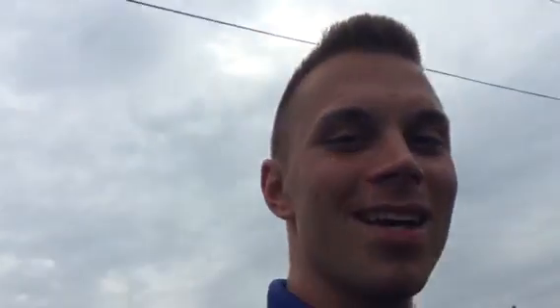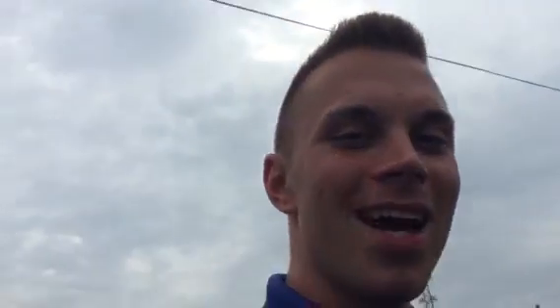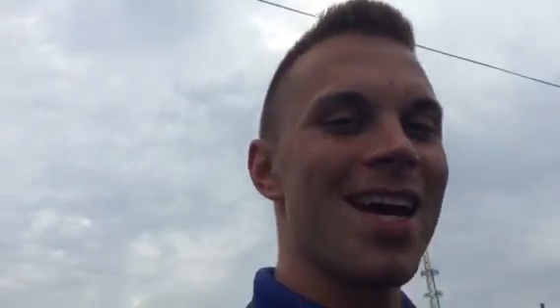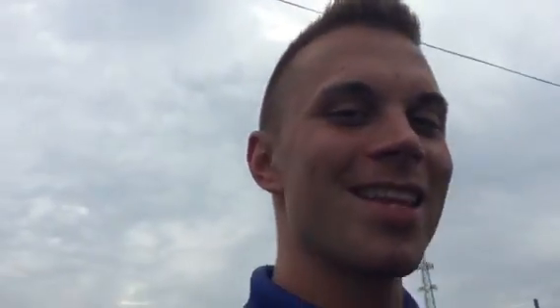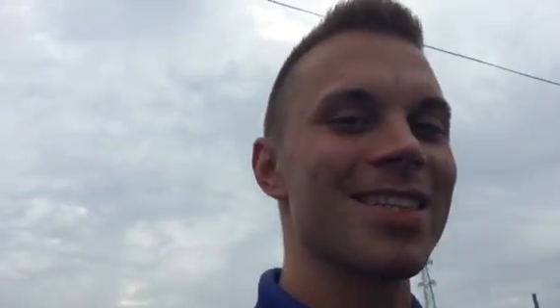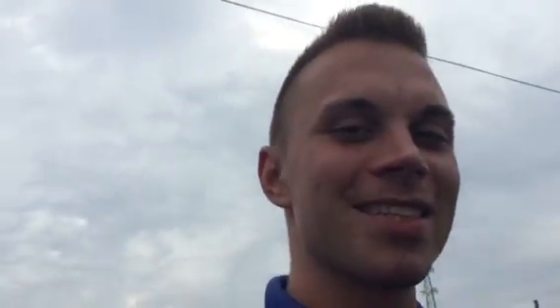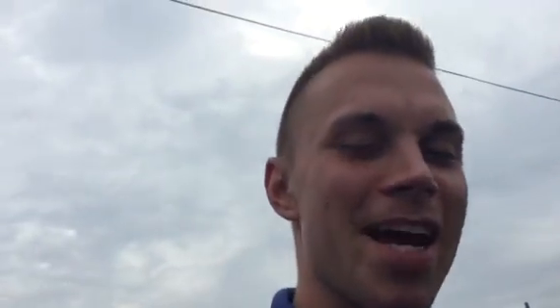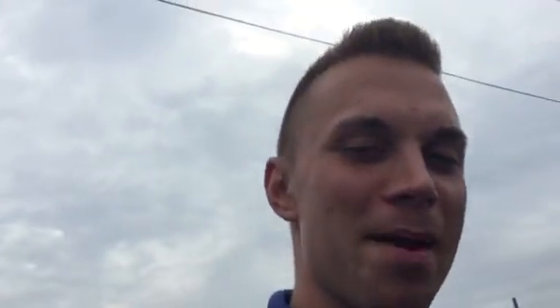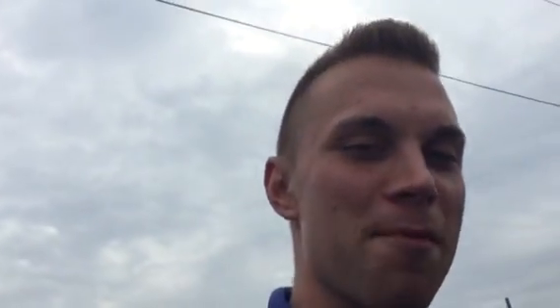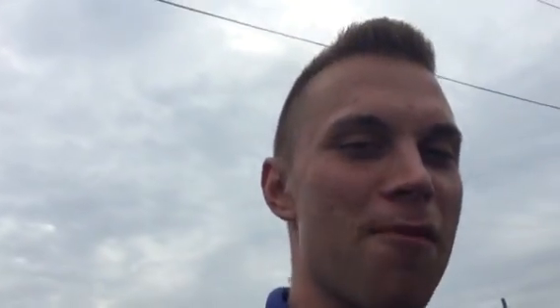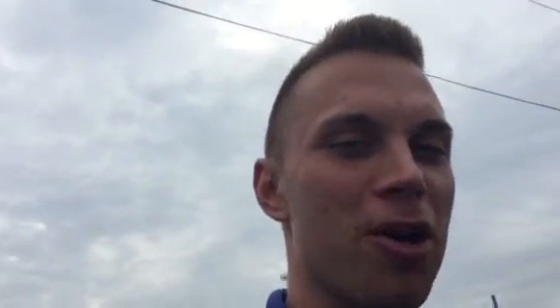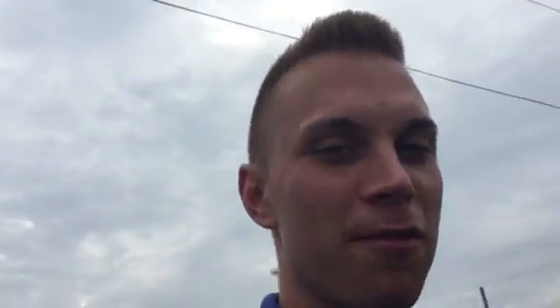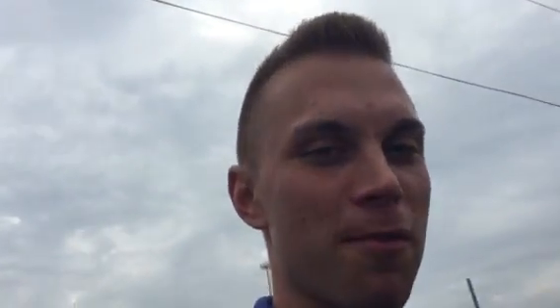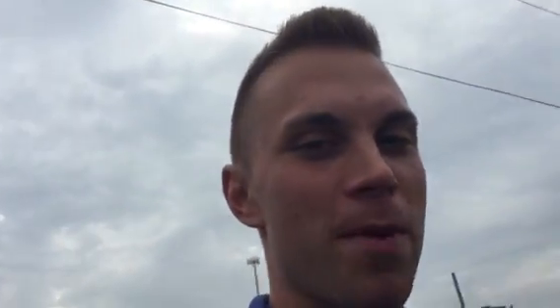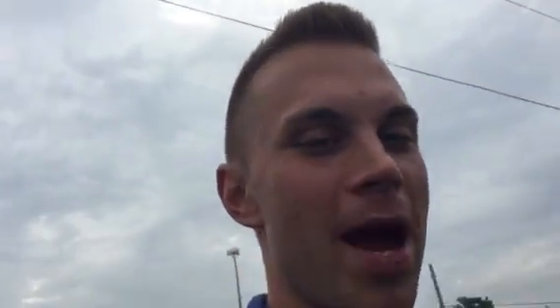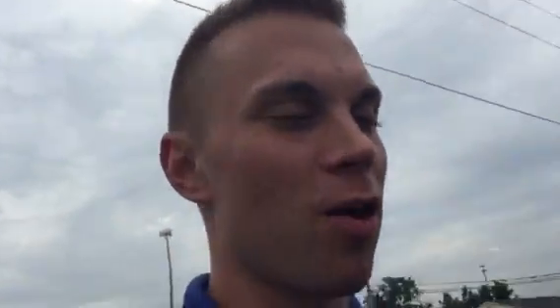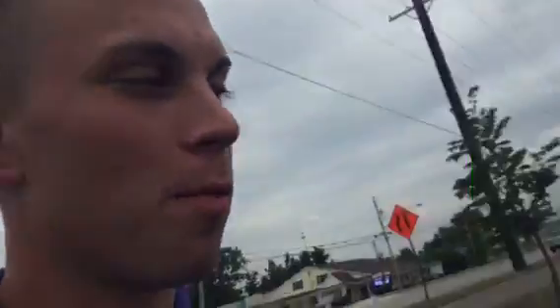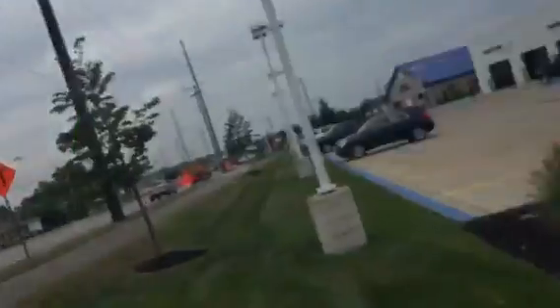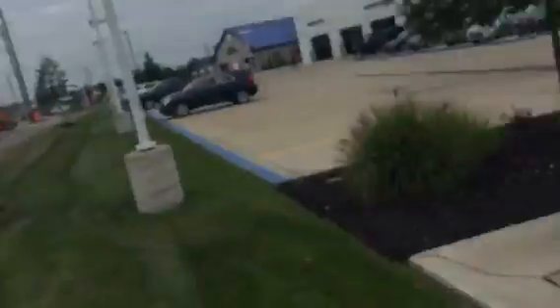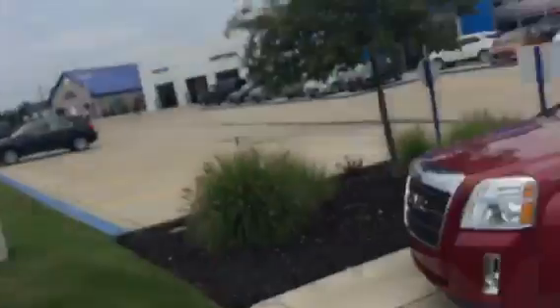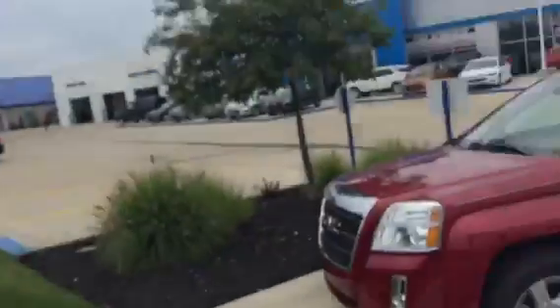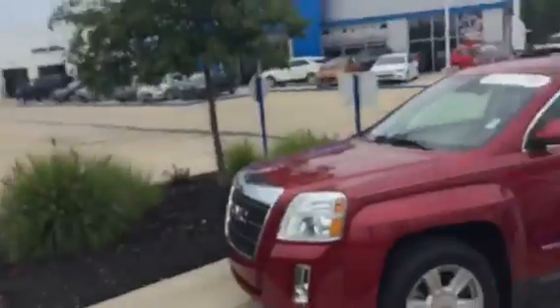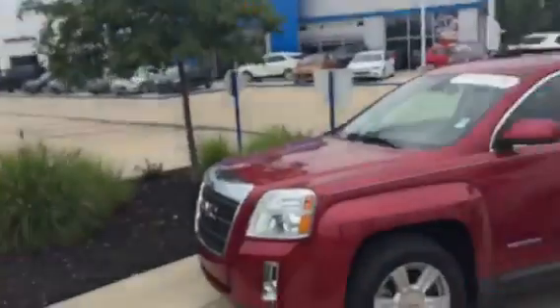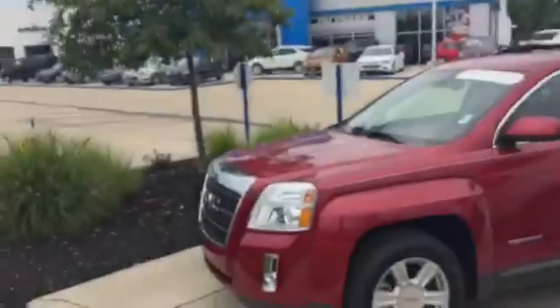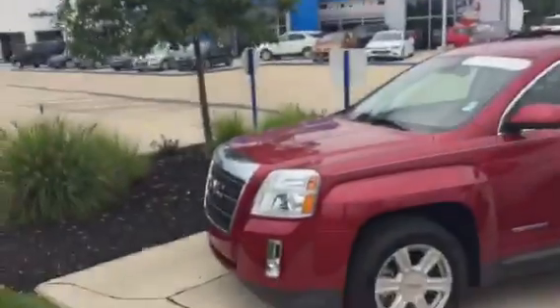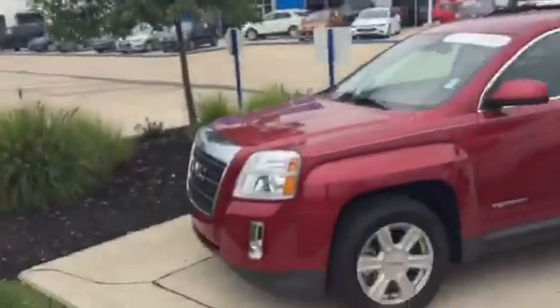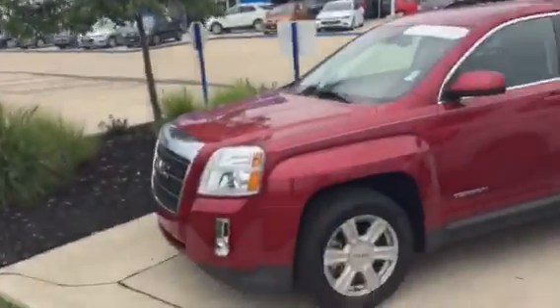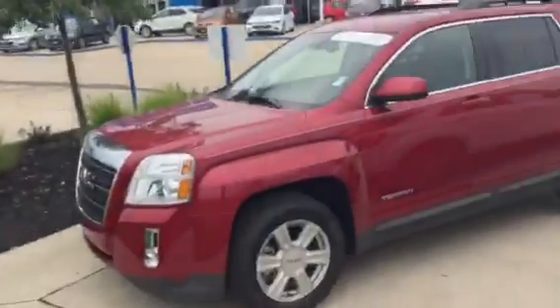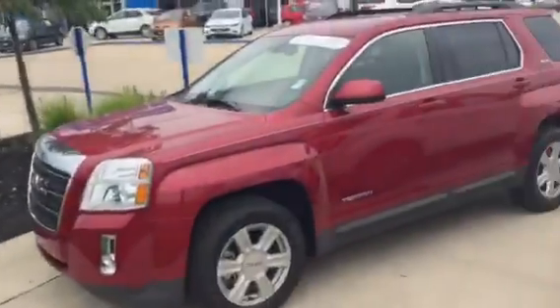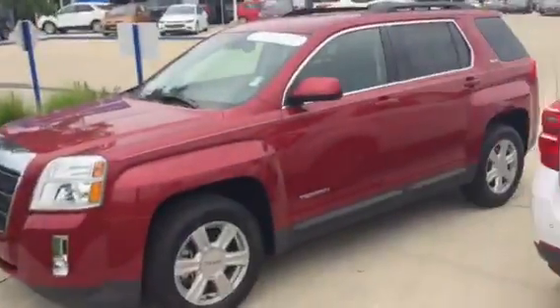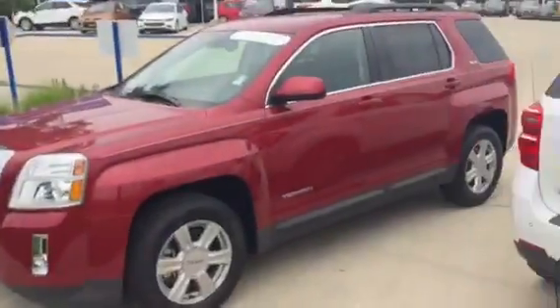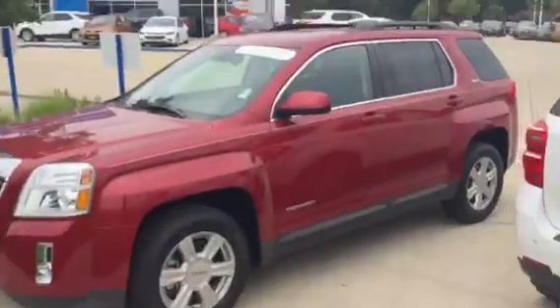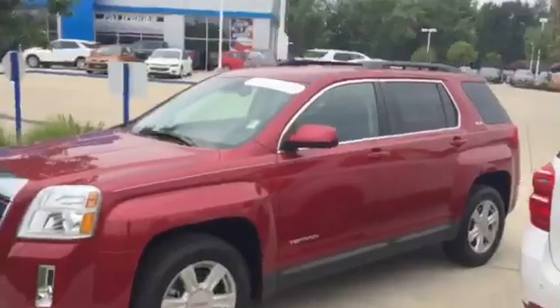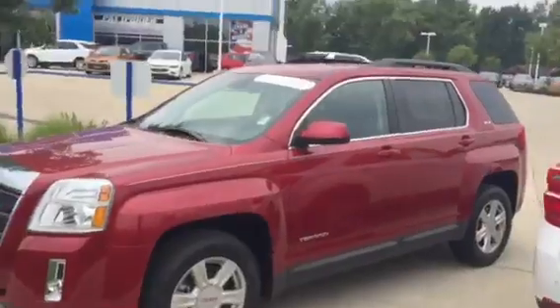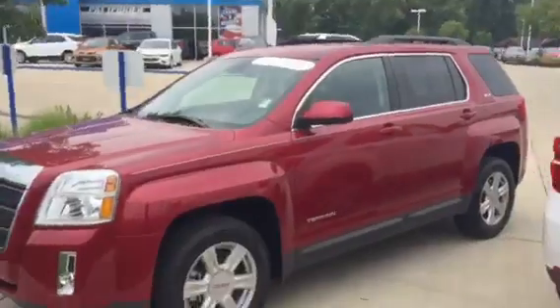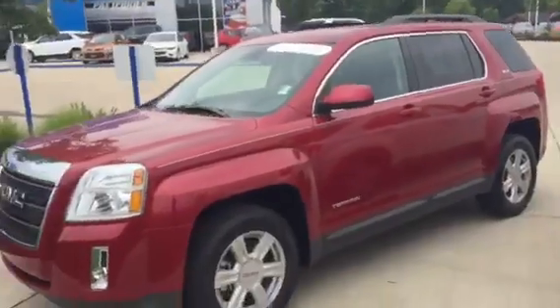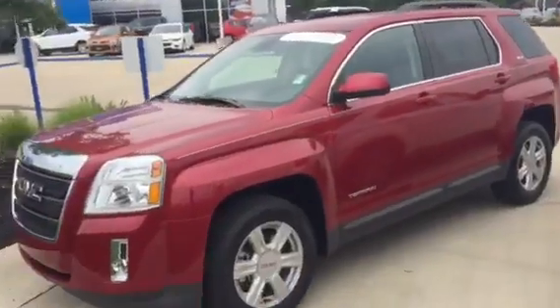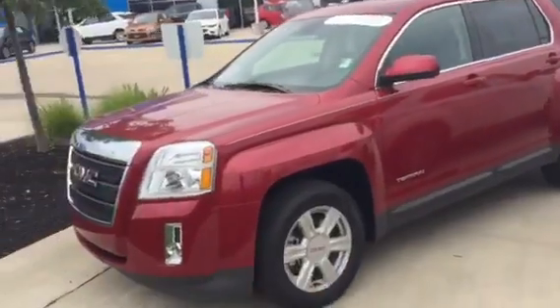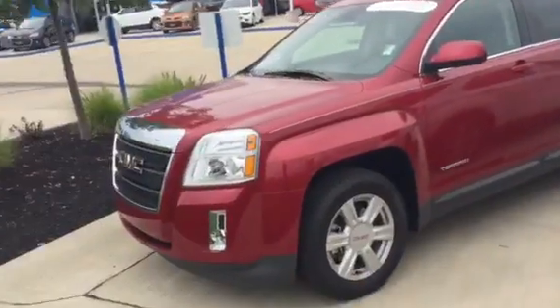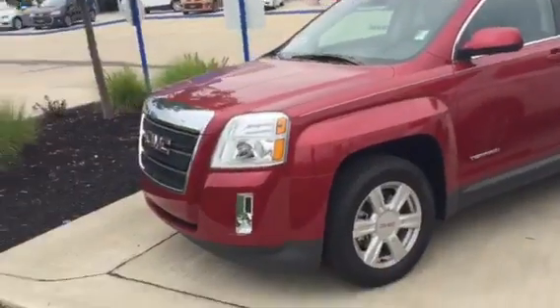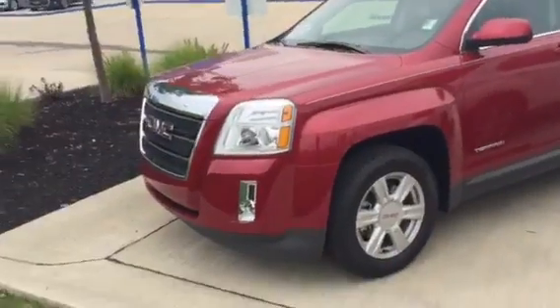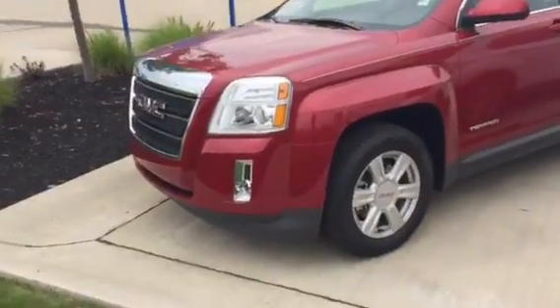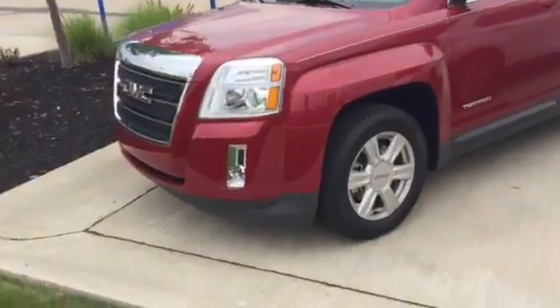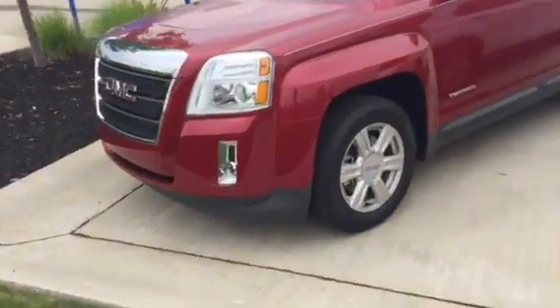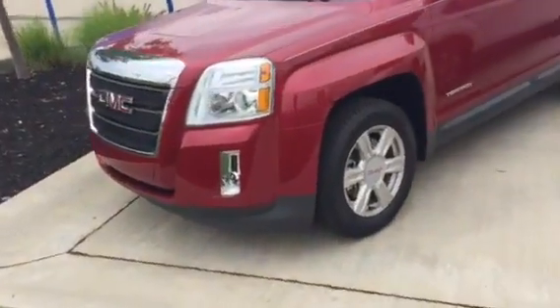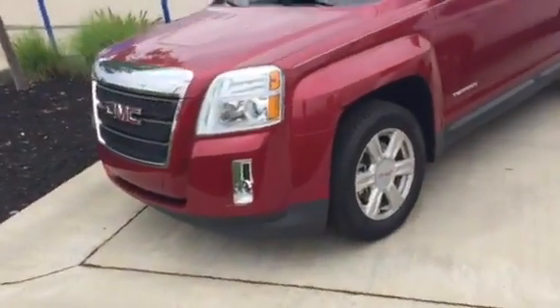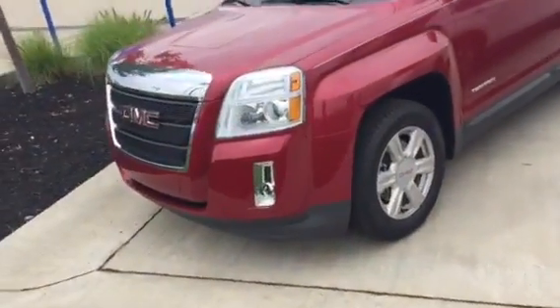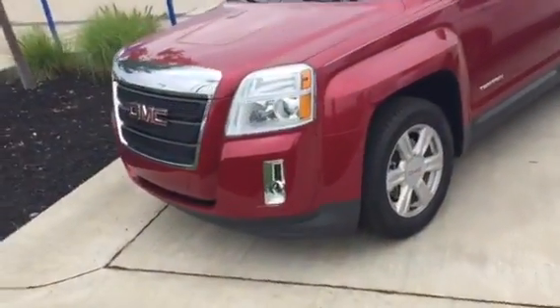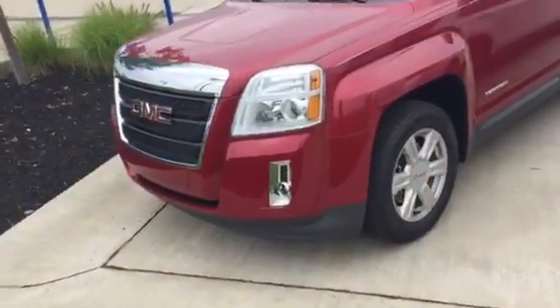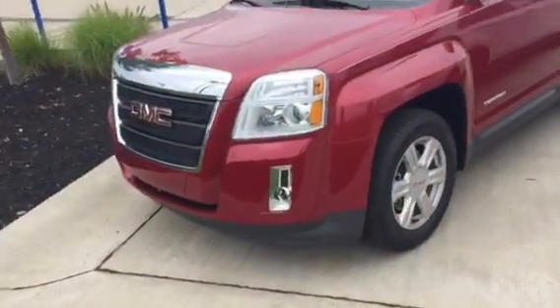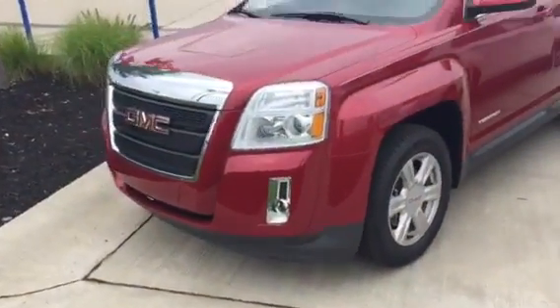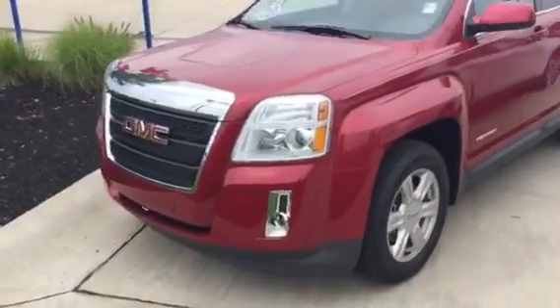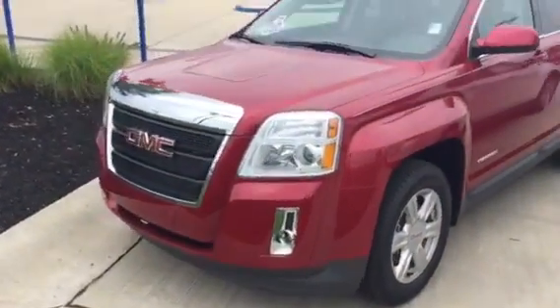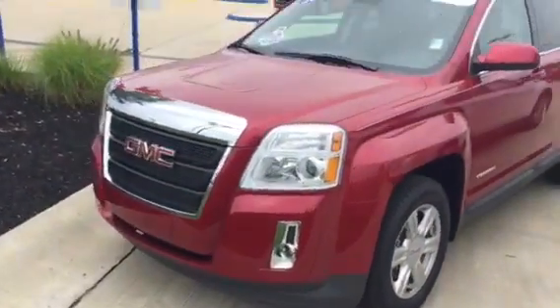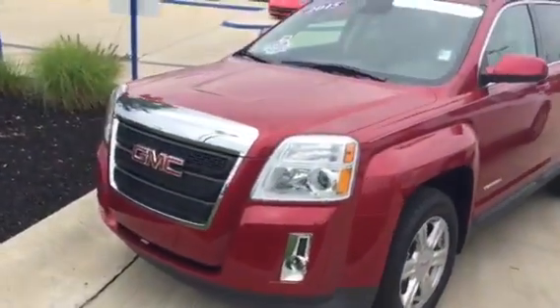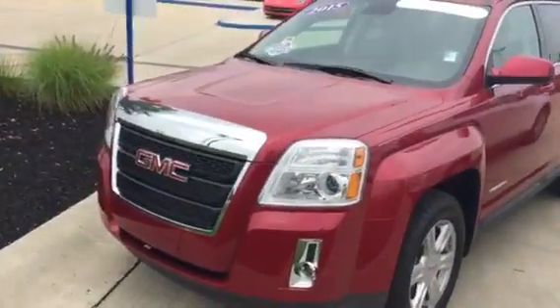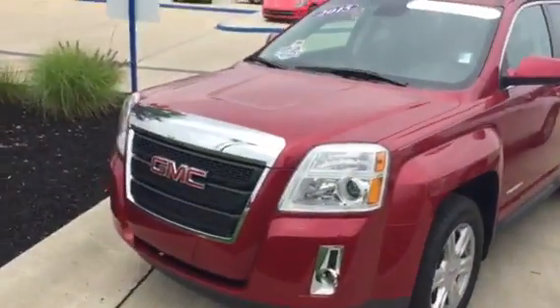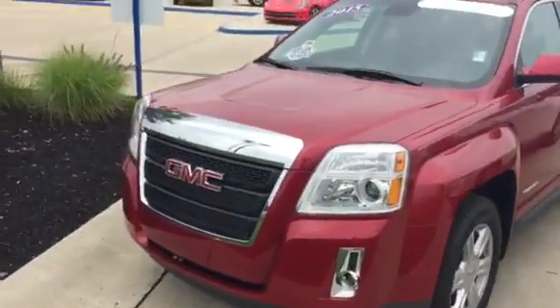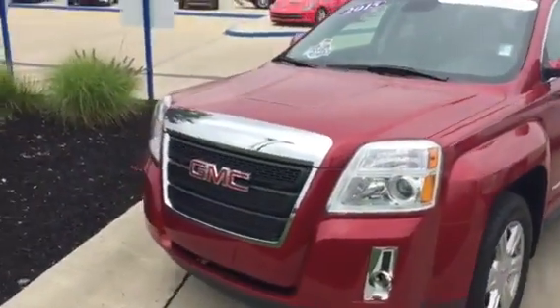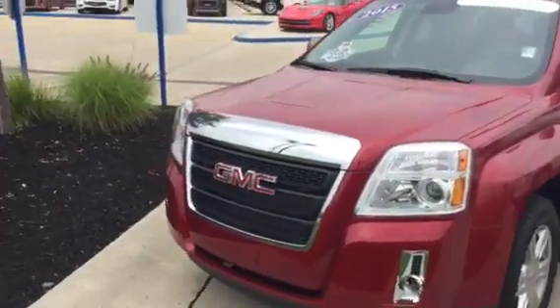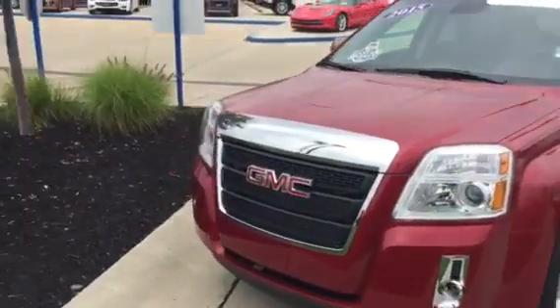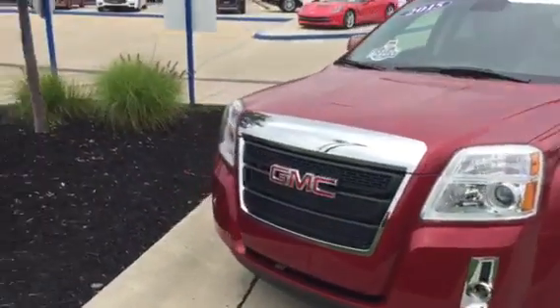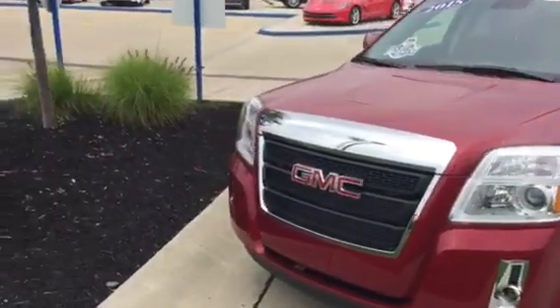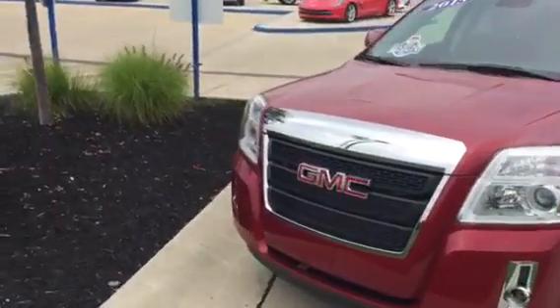Hey, this is Zach Brevarni from Pat O'Brien in Medina. I wanted to thank you again for your inquiry on this 2015 Trax.